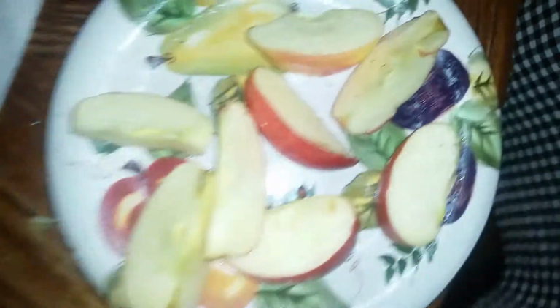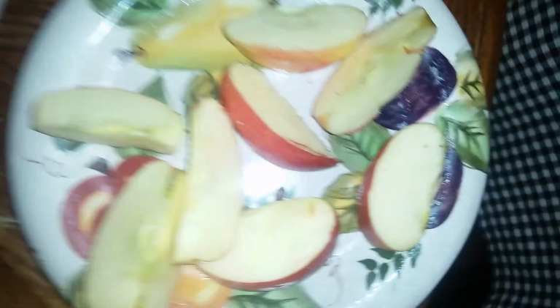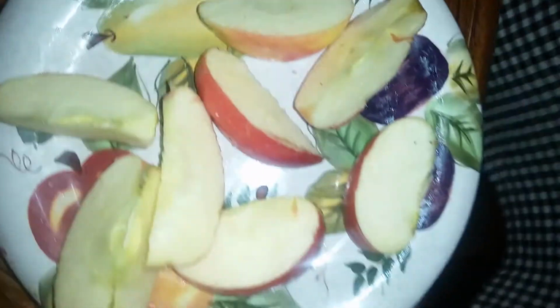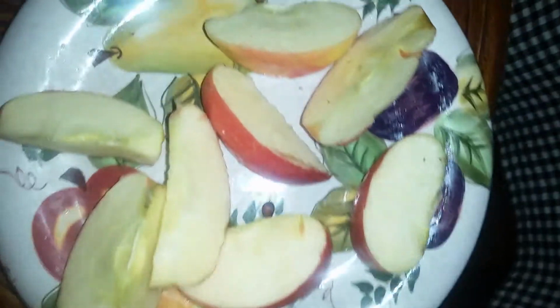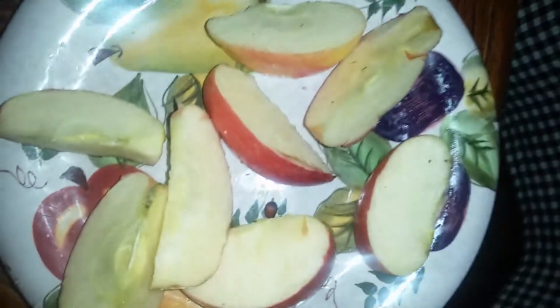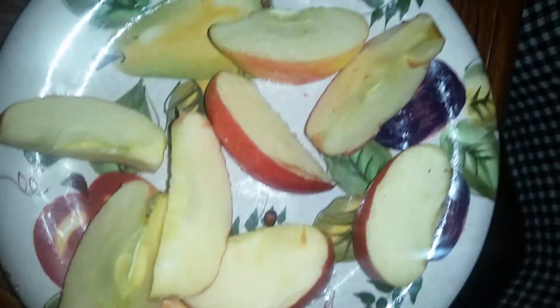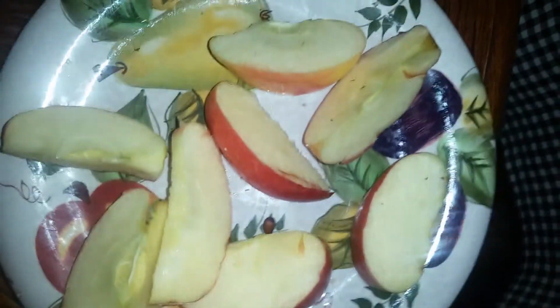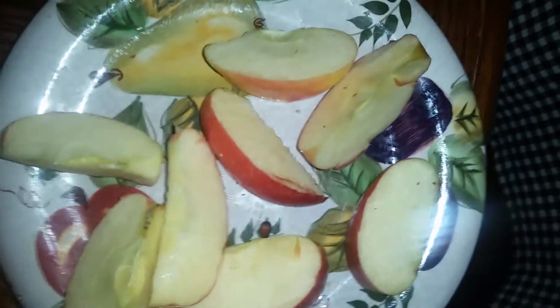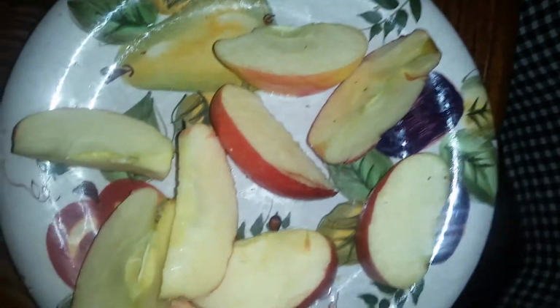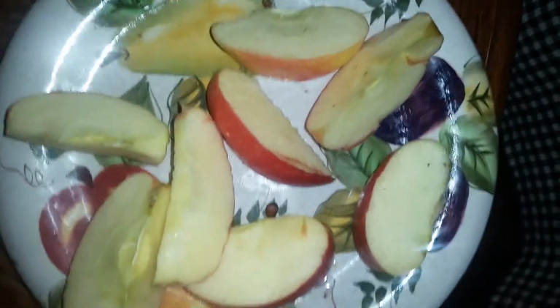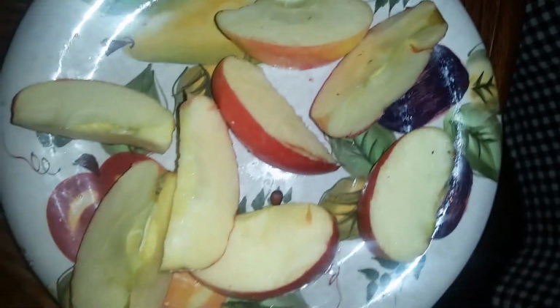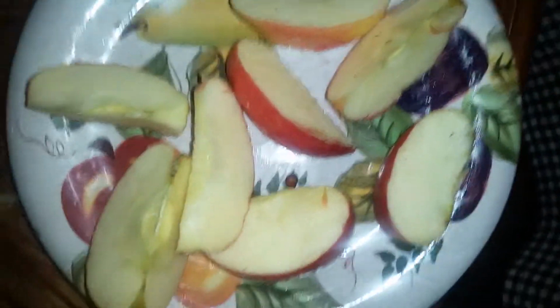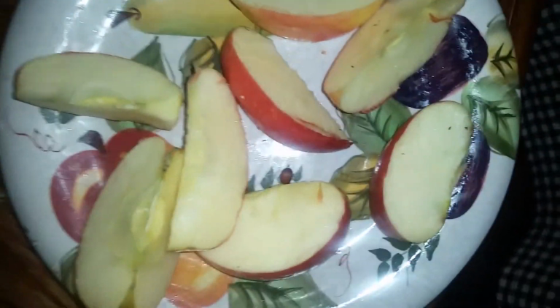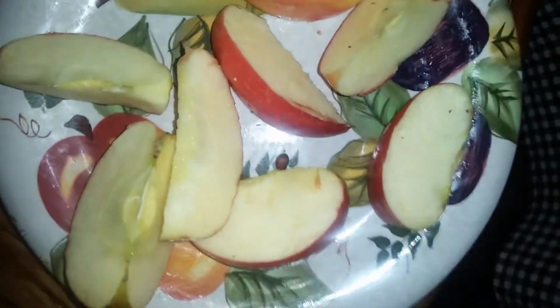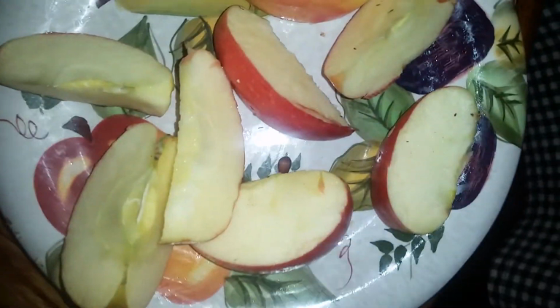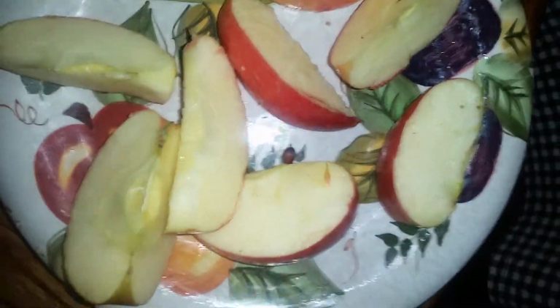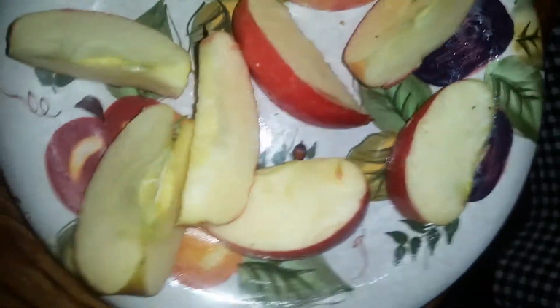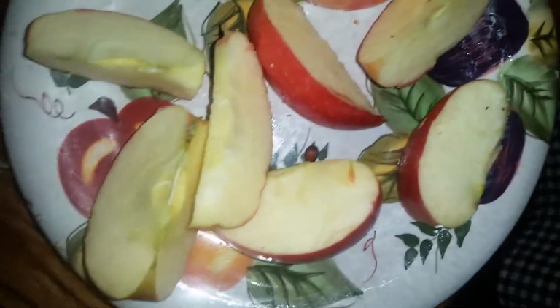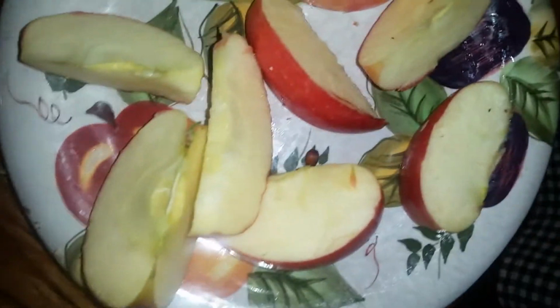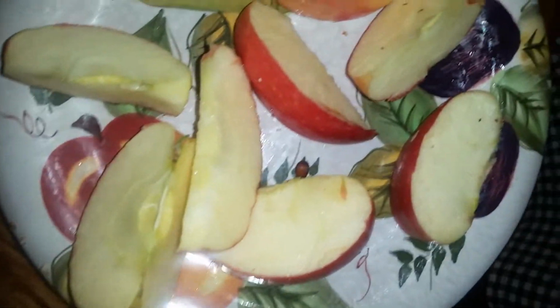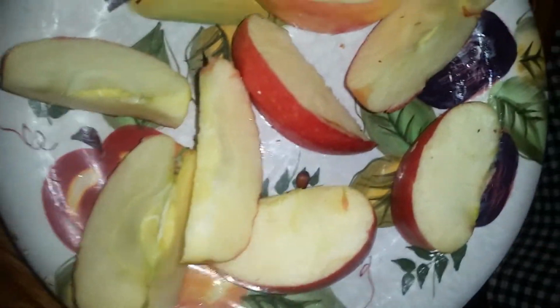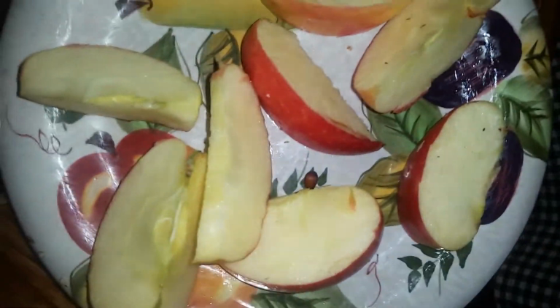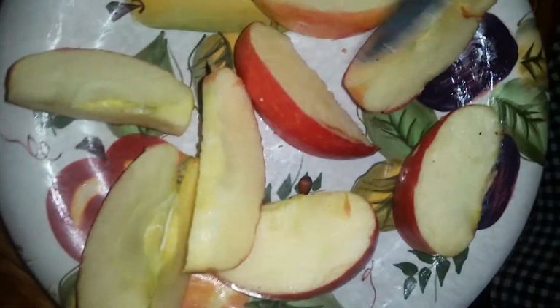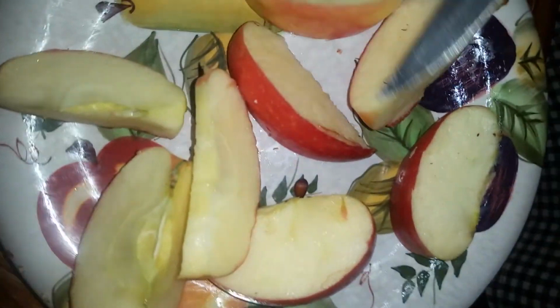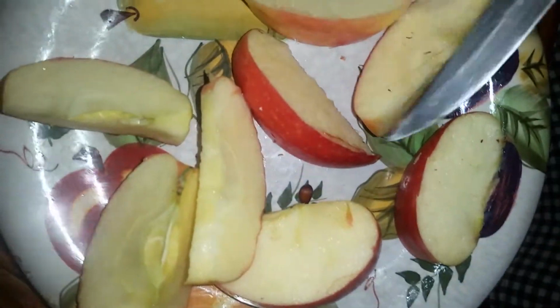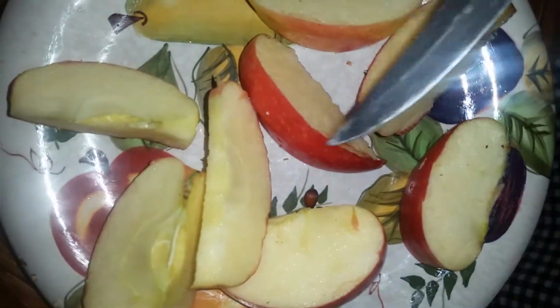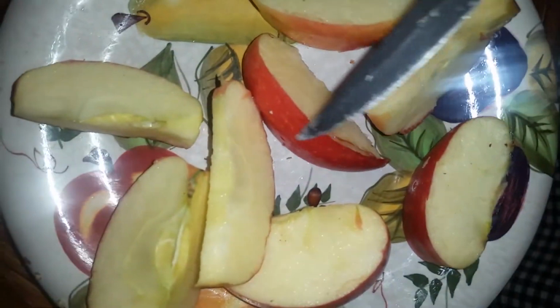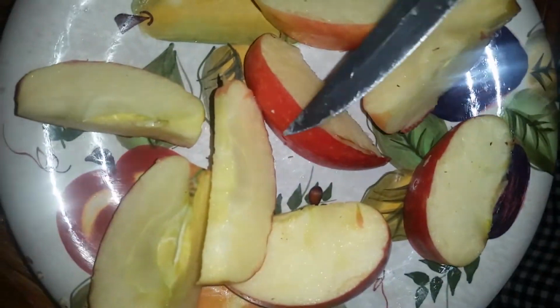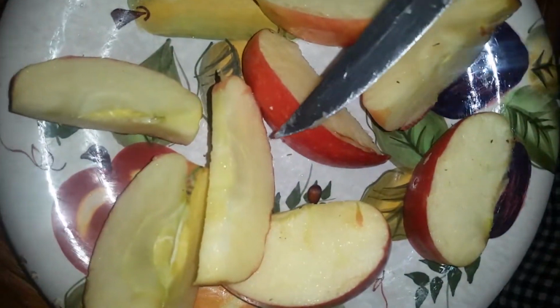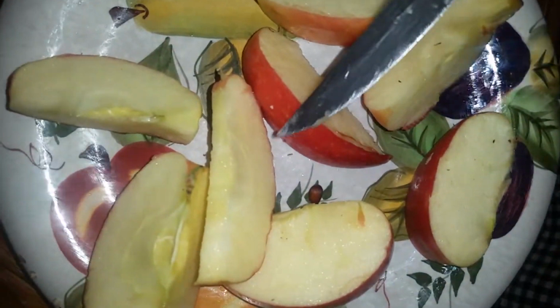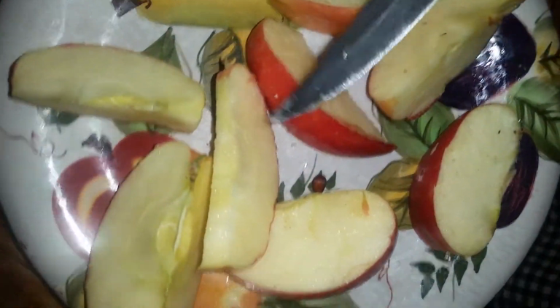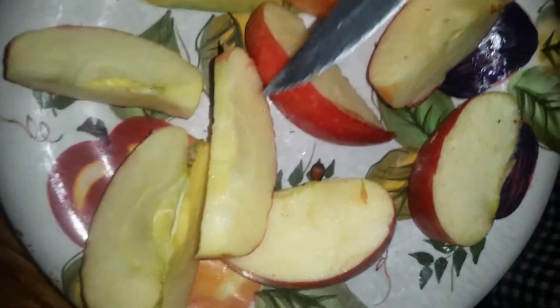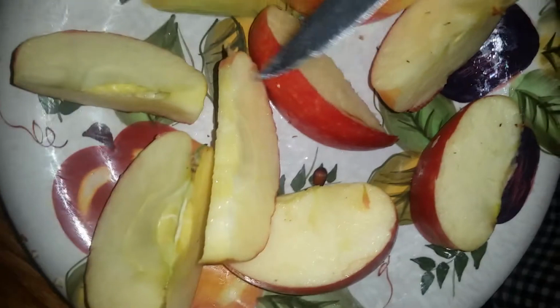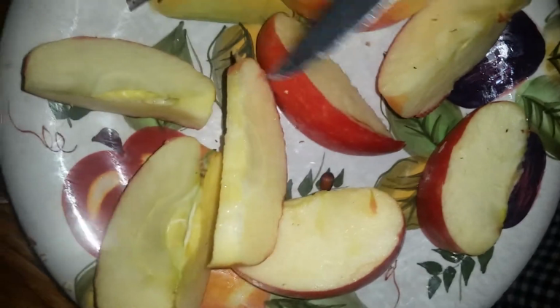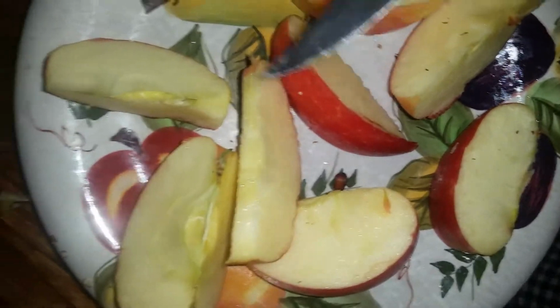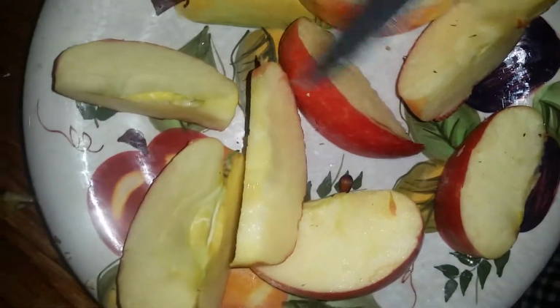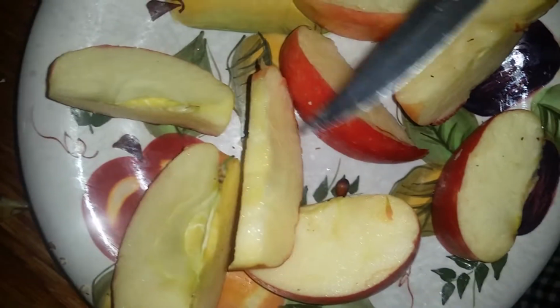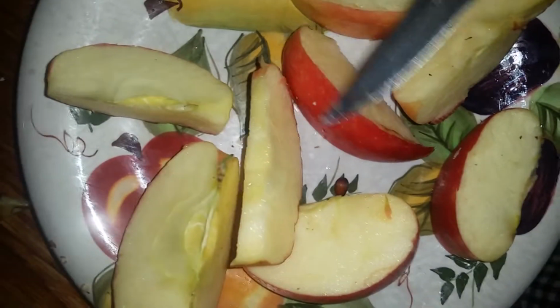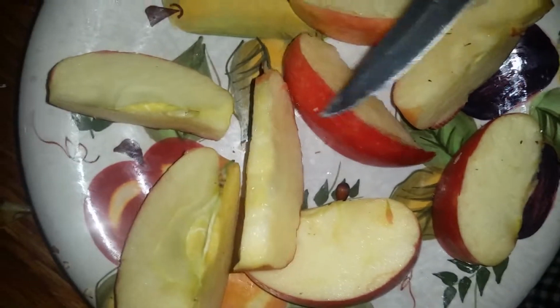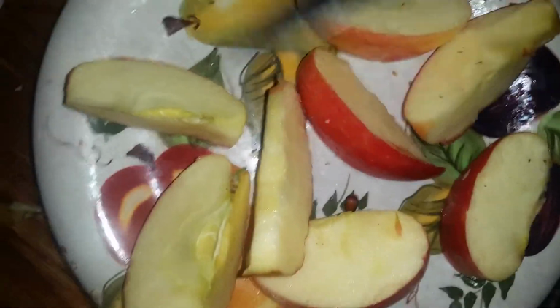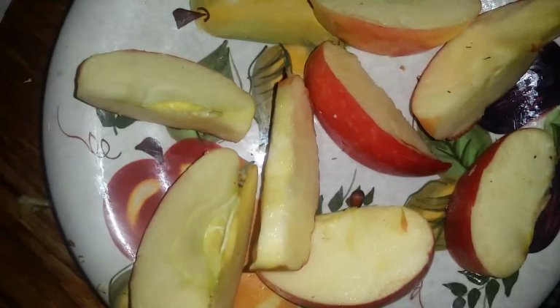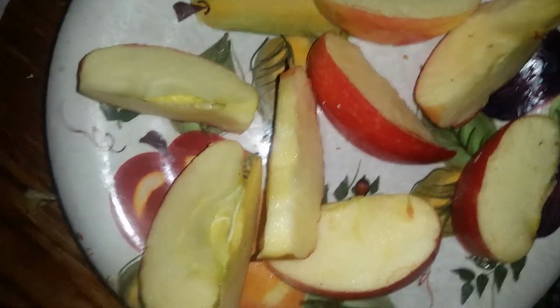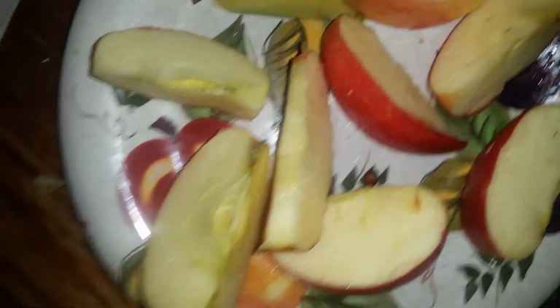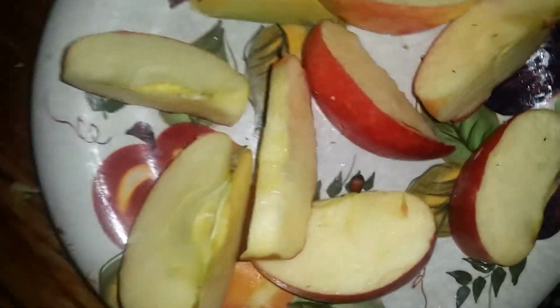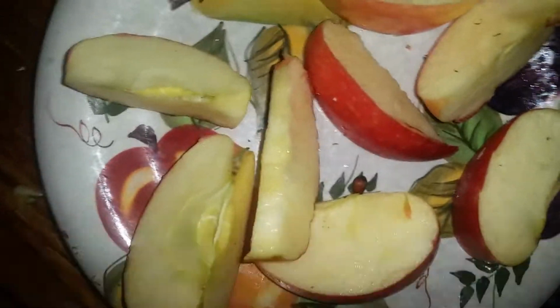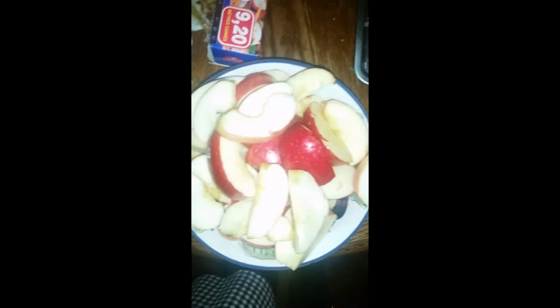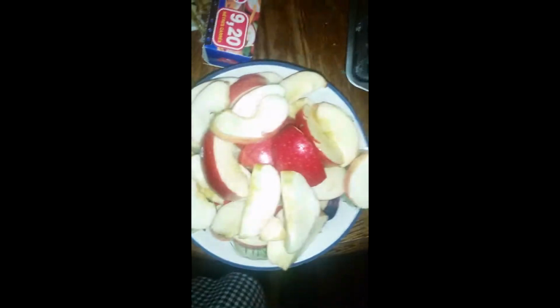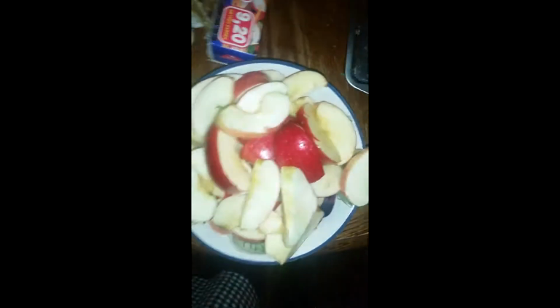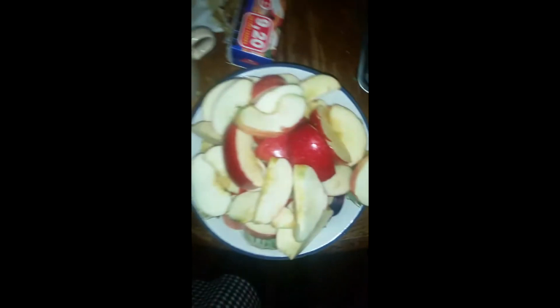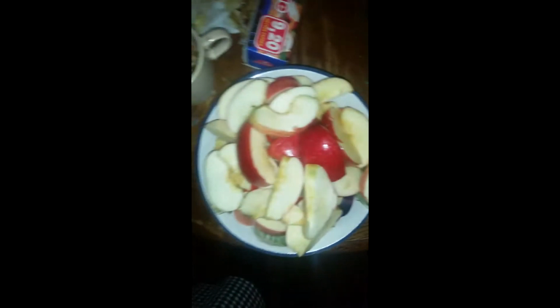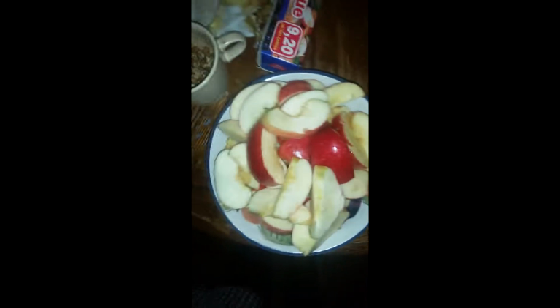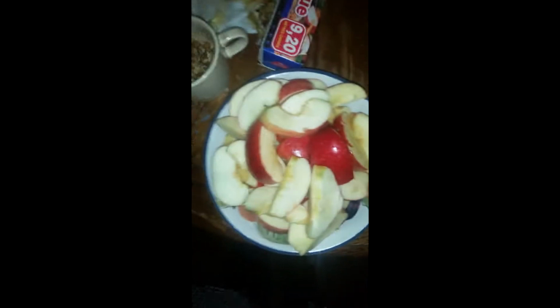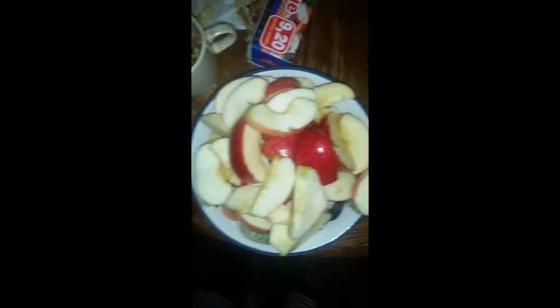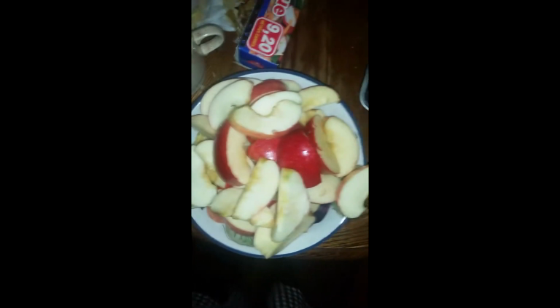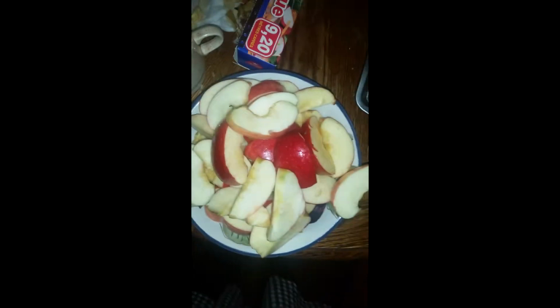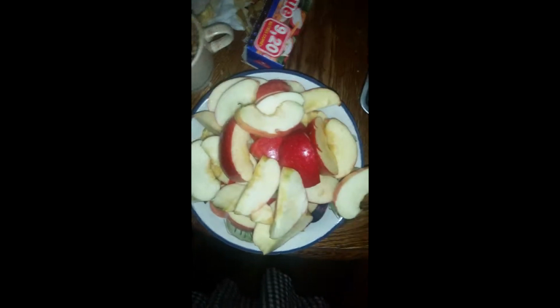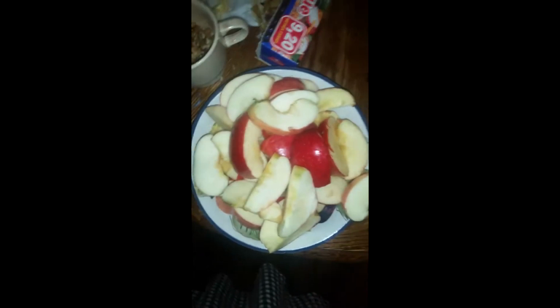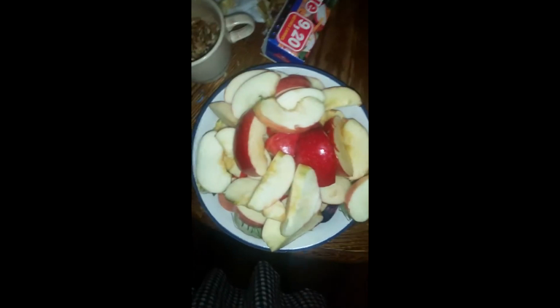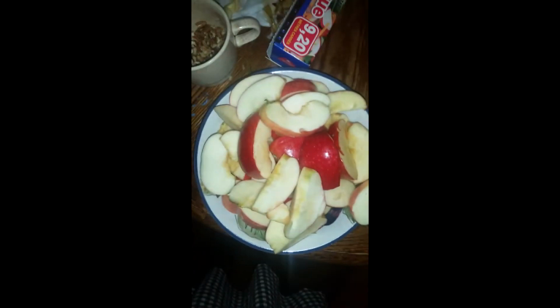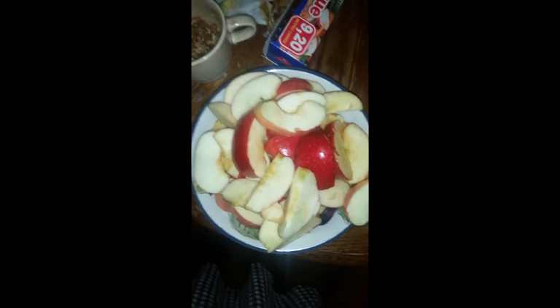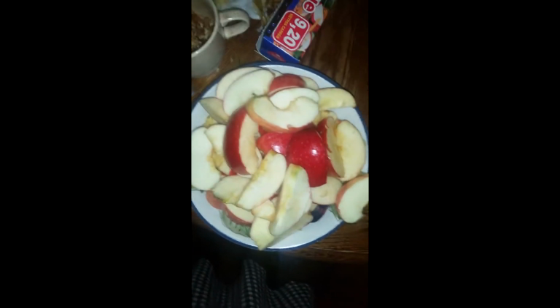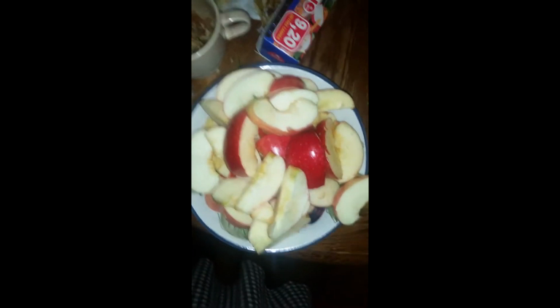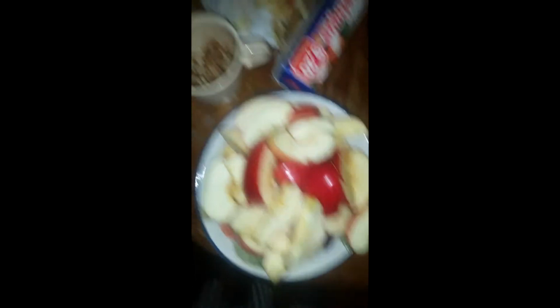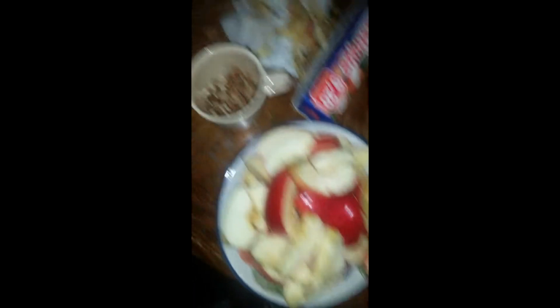Leave the skin on there because the skin is the nutrients. So leave the skin on. You put these apples in and the apples should look like this.